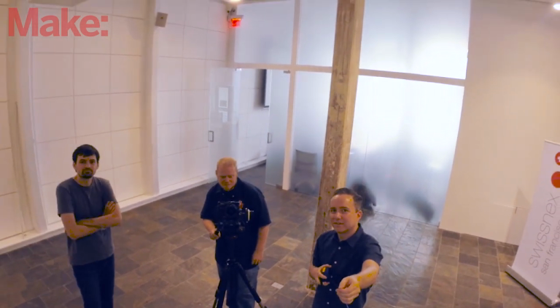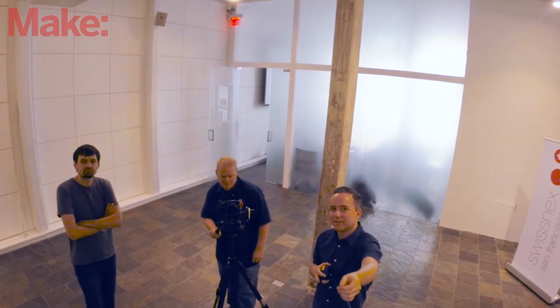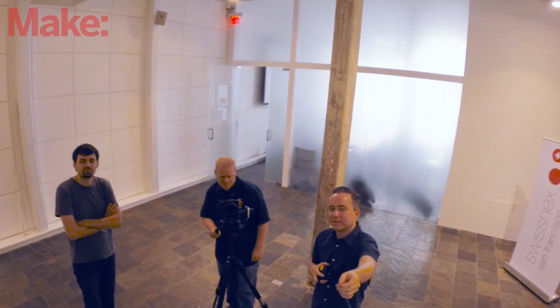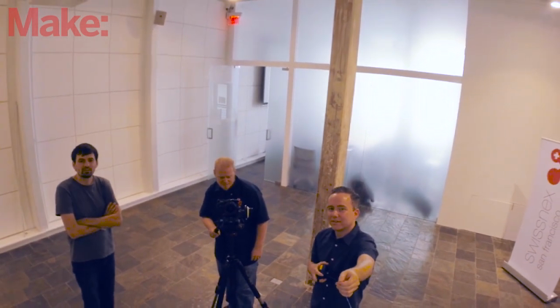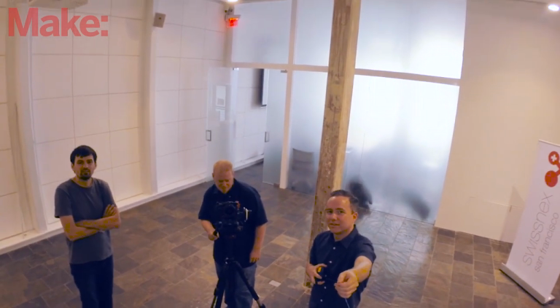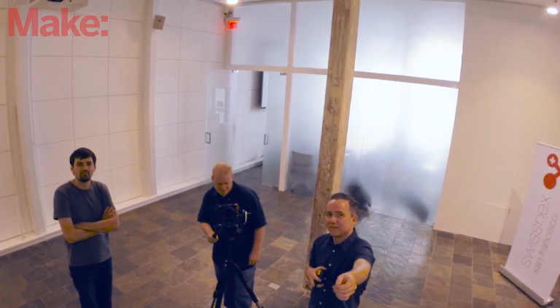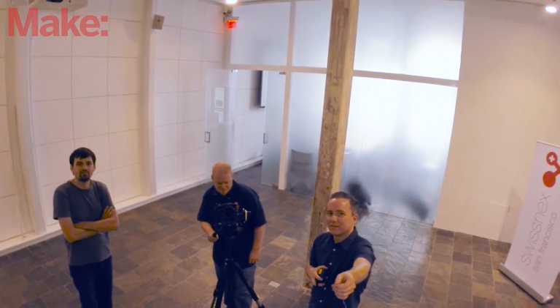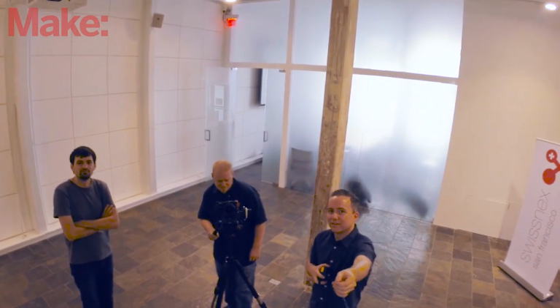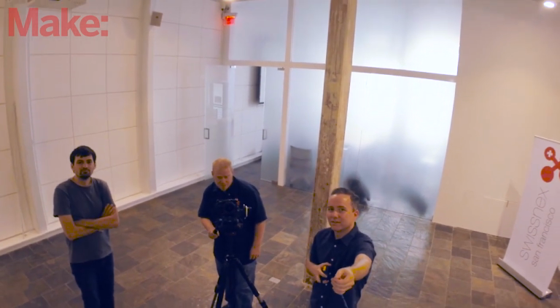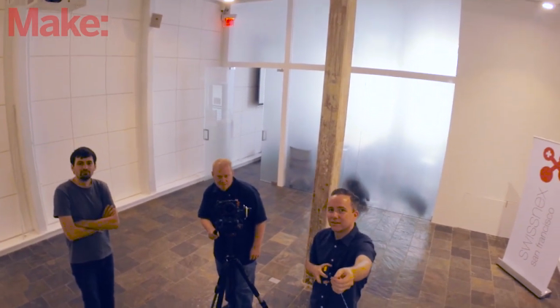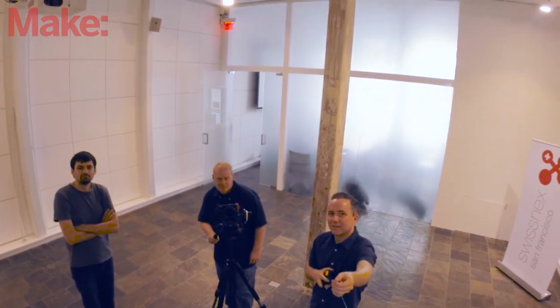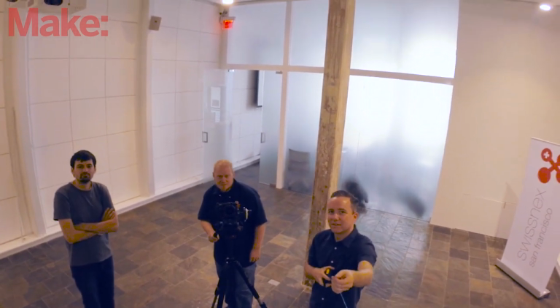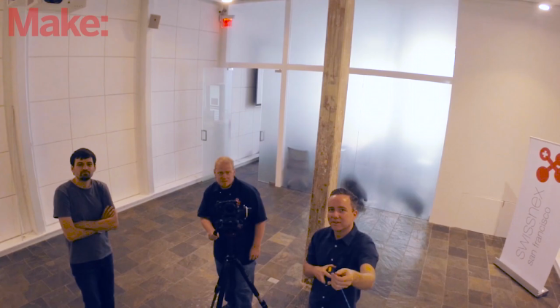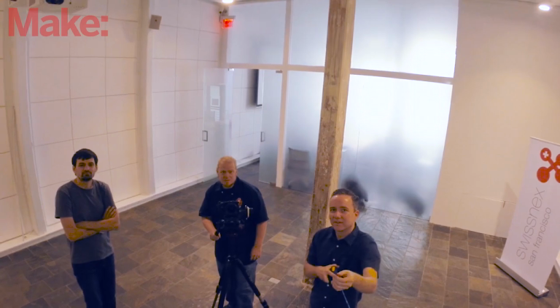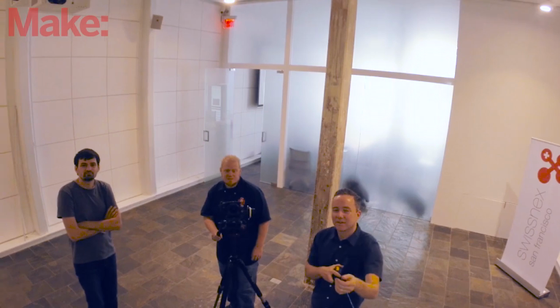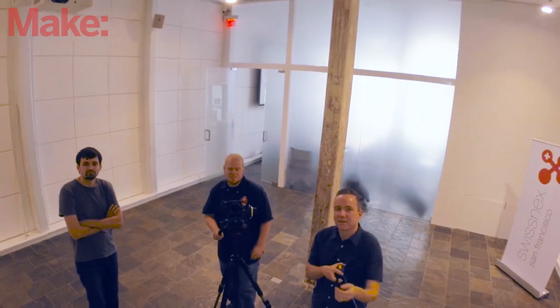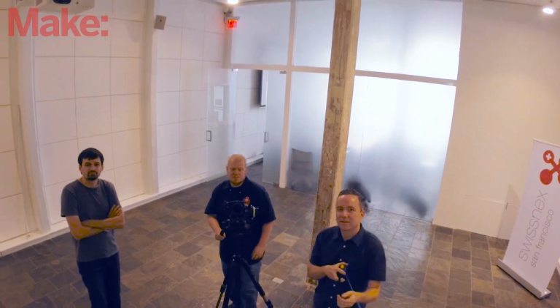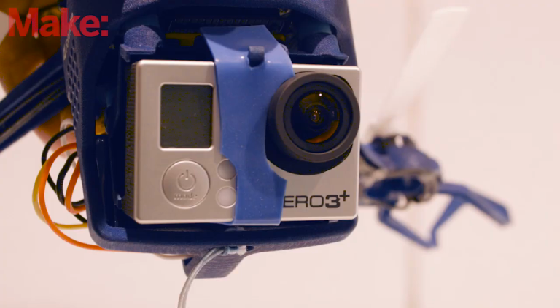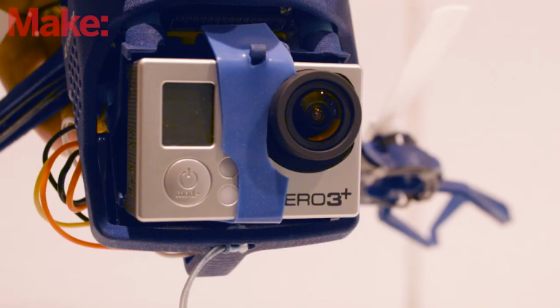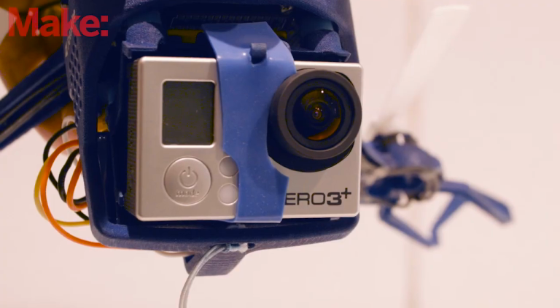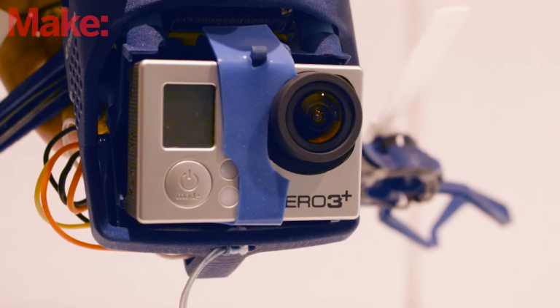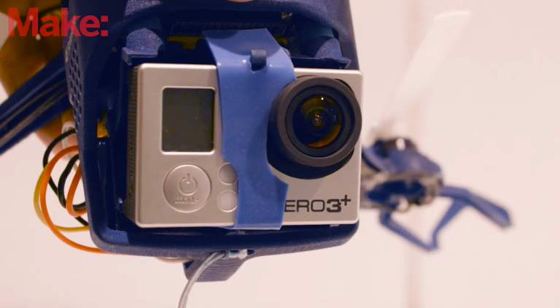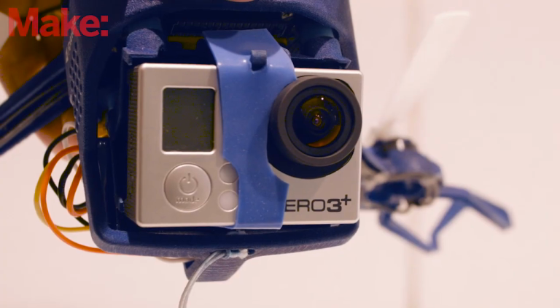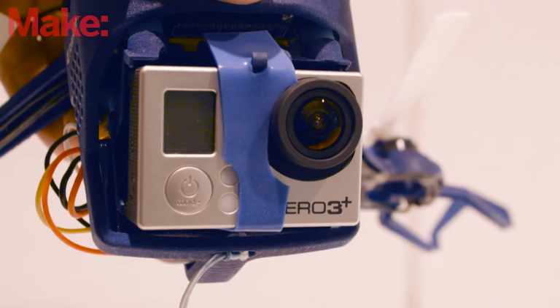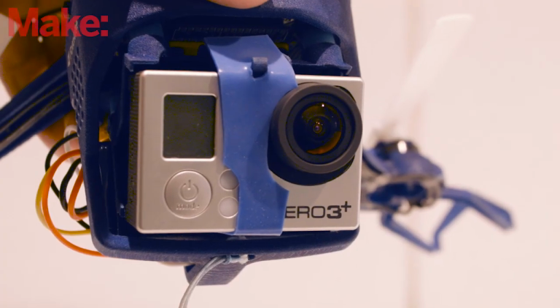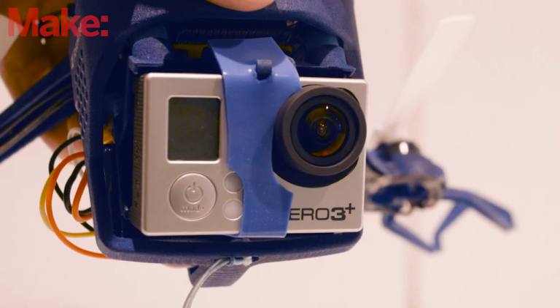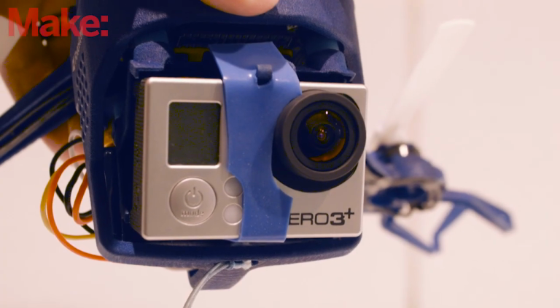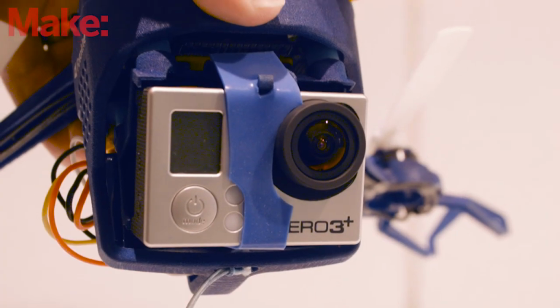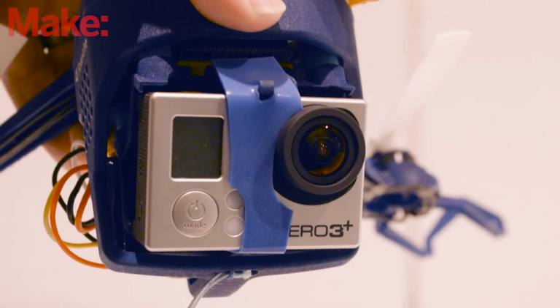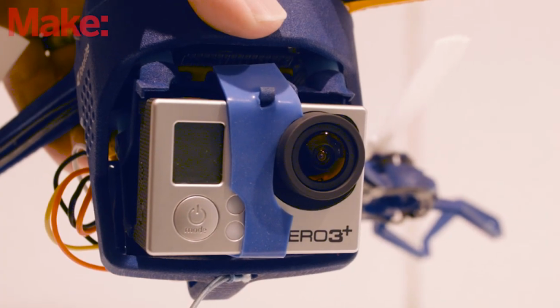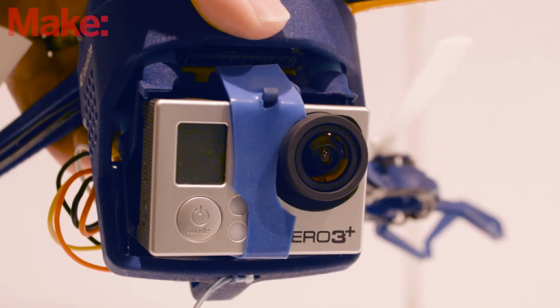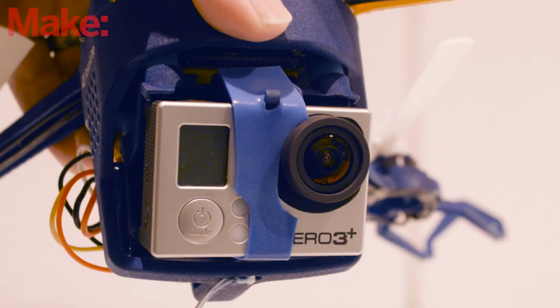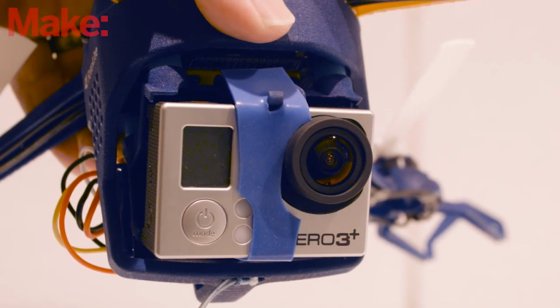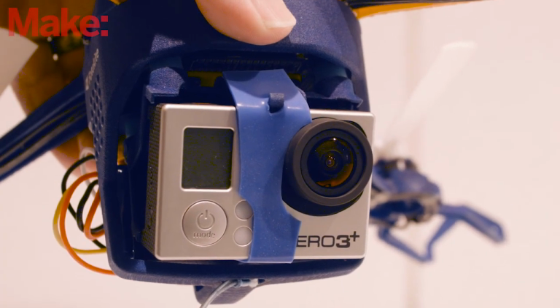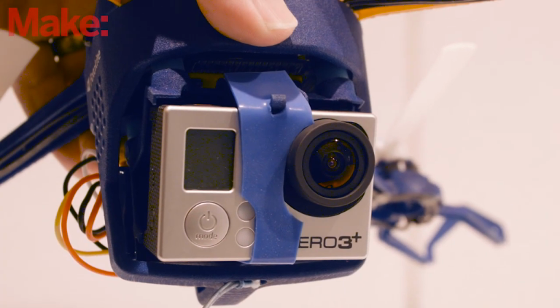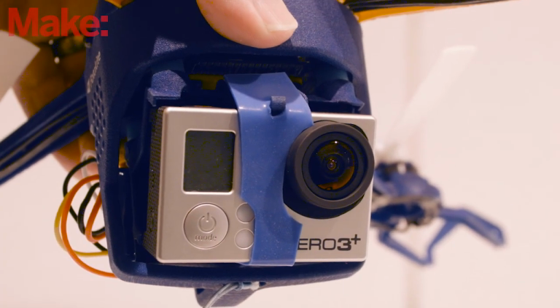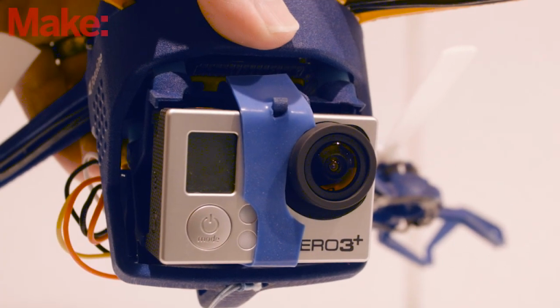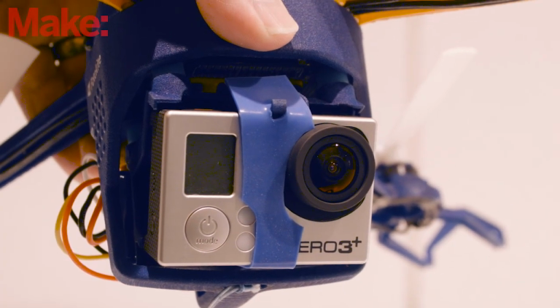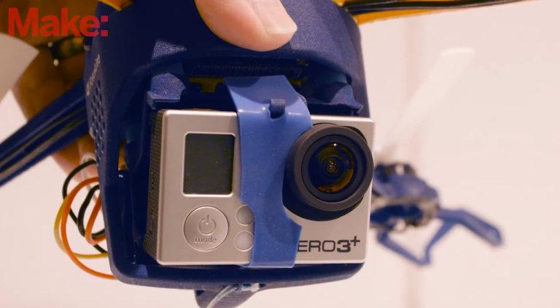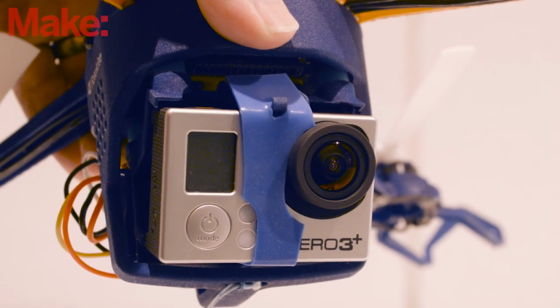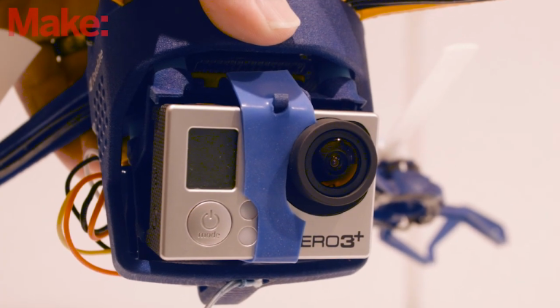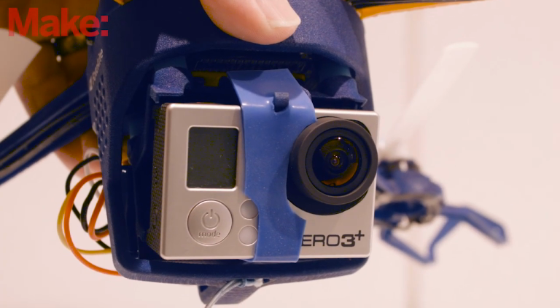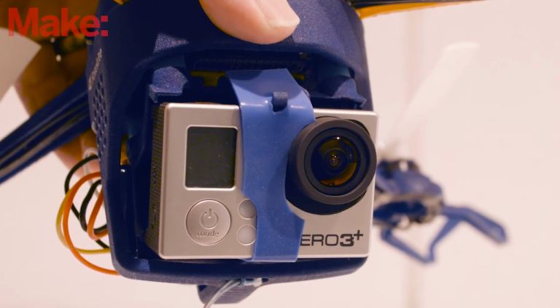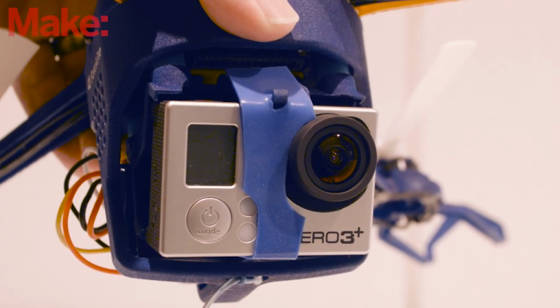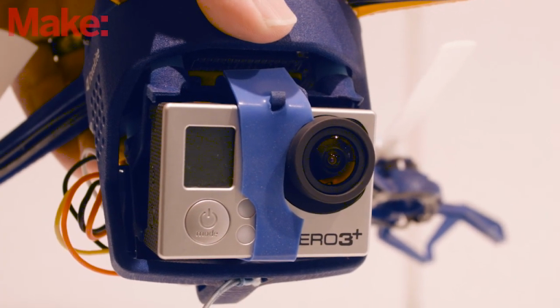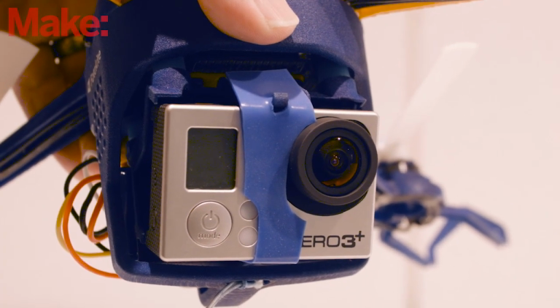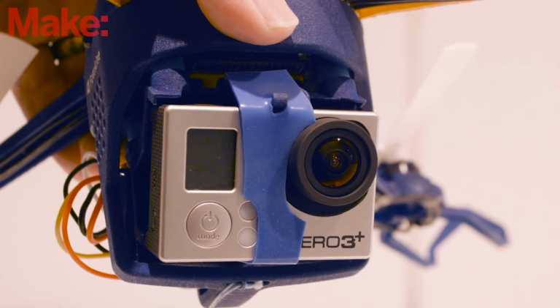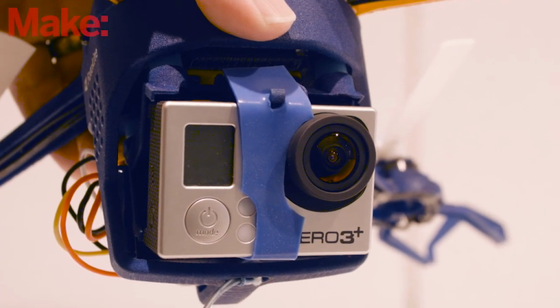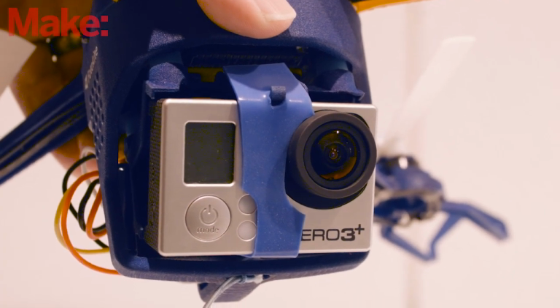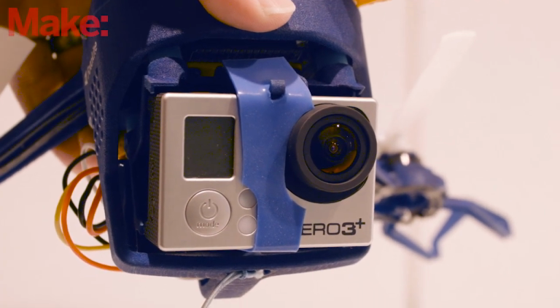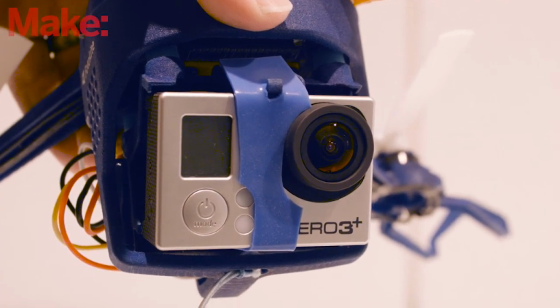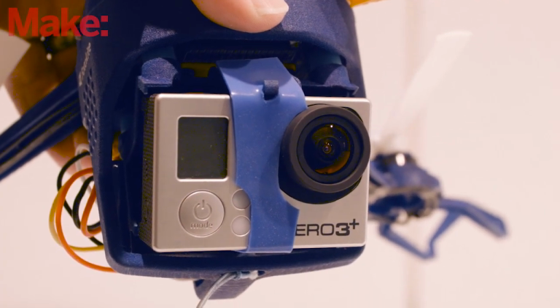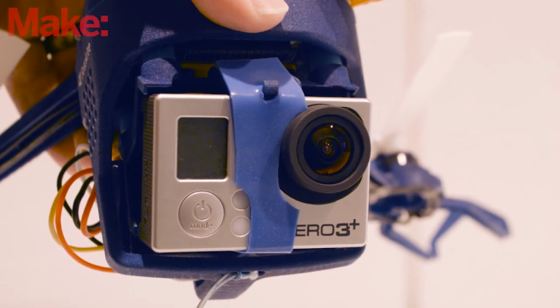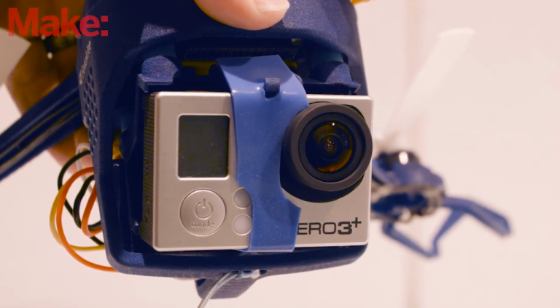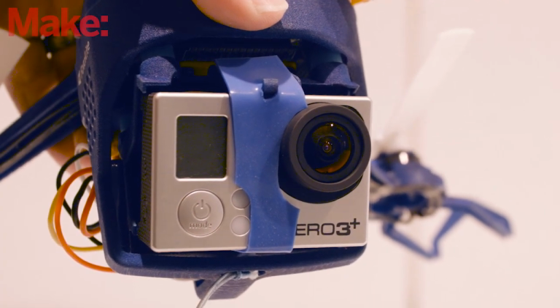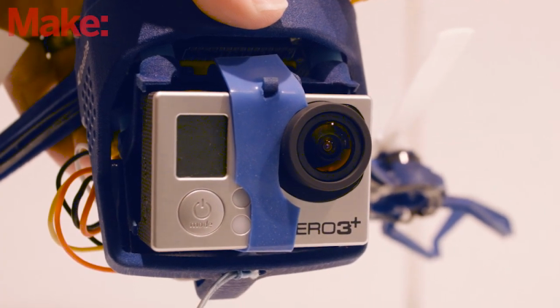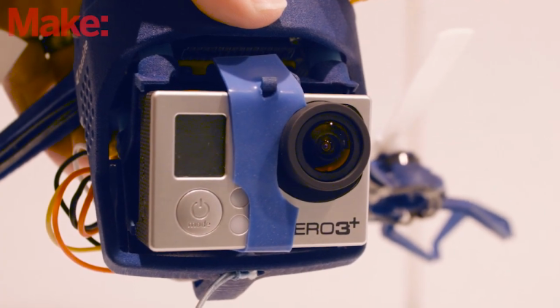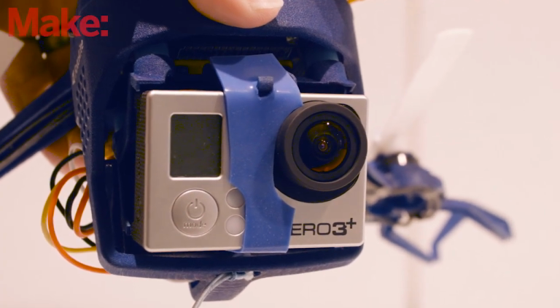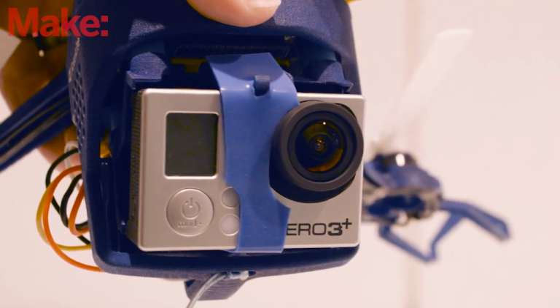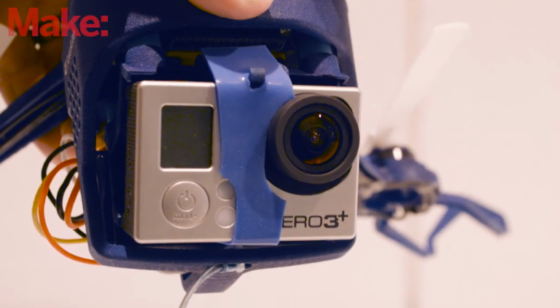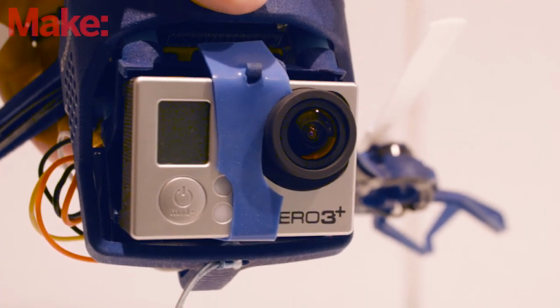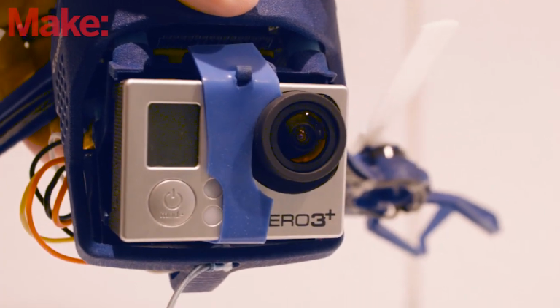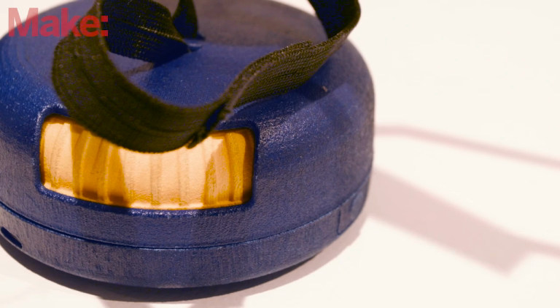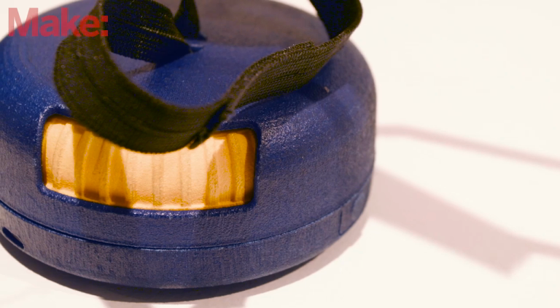An Indiegogo crowdfunding campaign for the Photokite goes up on Tuesday, August 18th, selling the drone for $349.